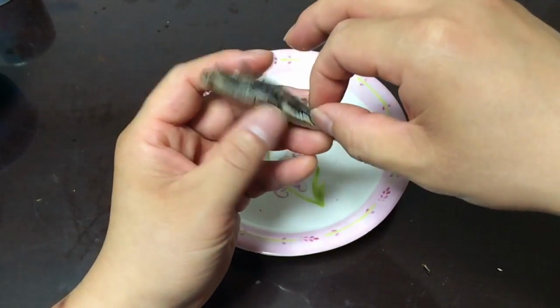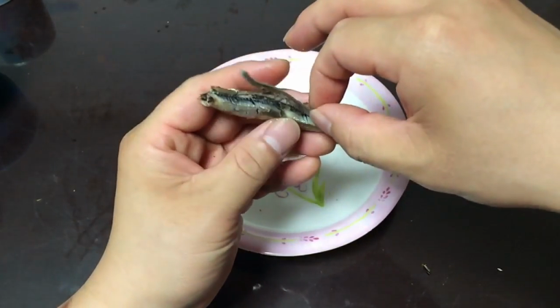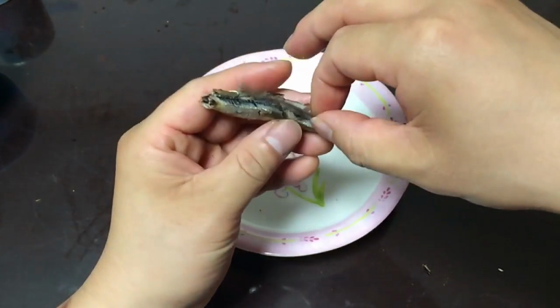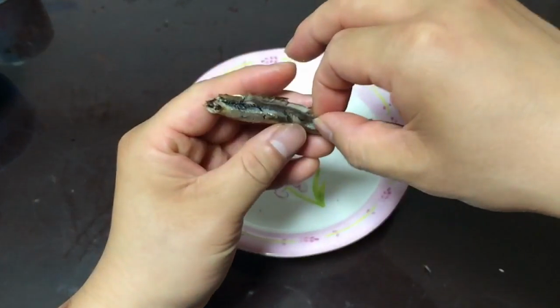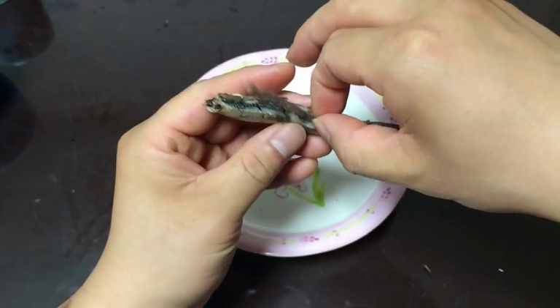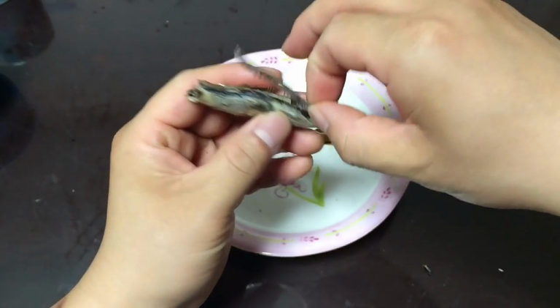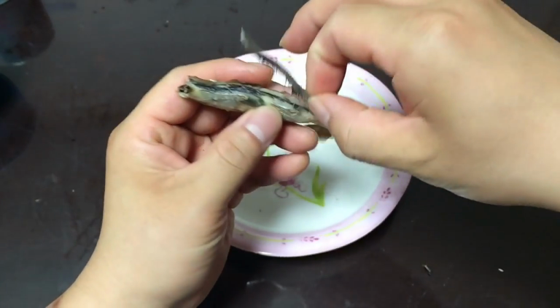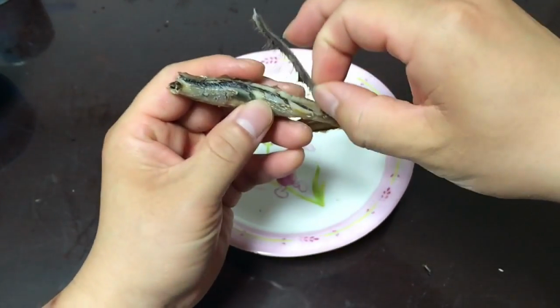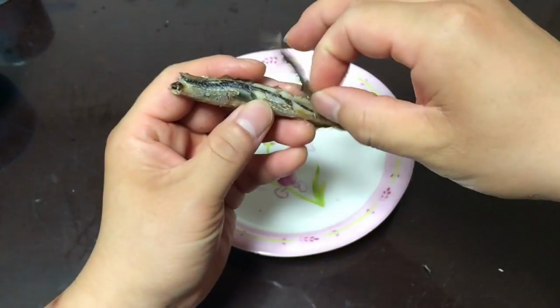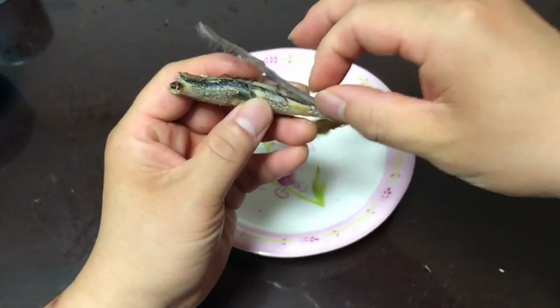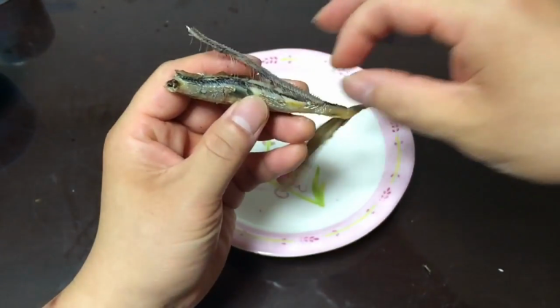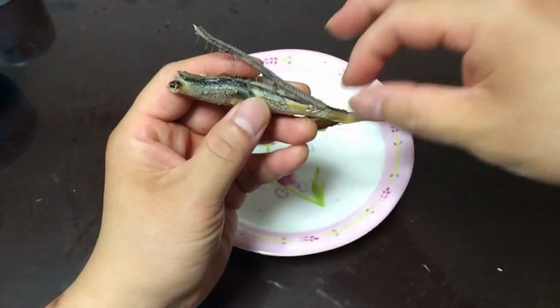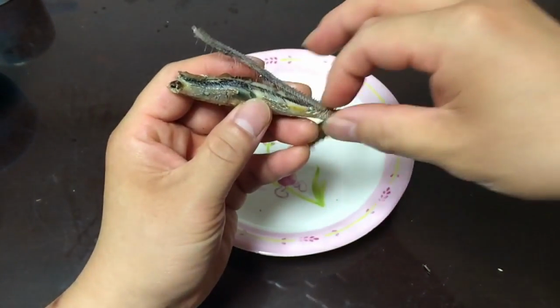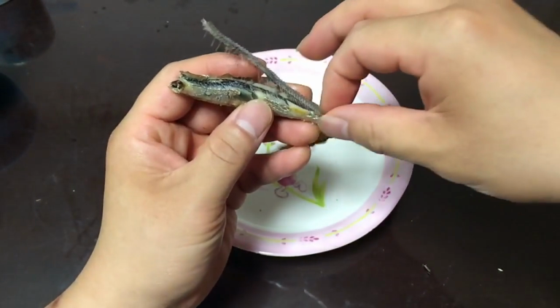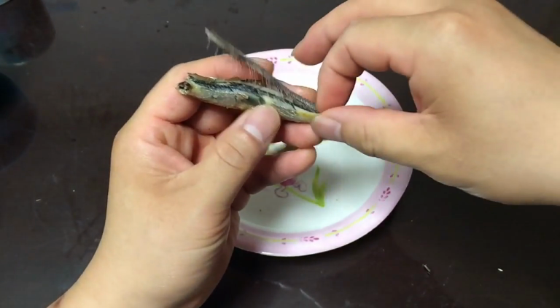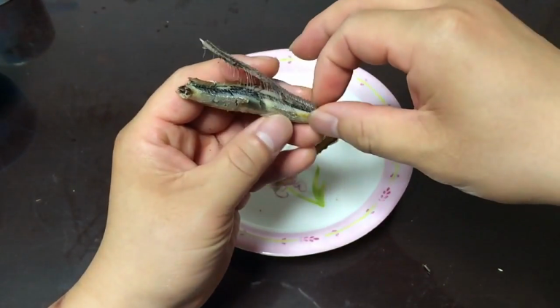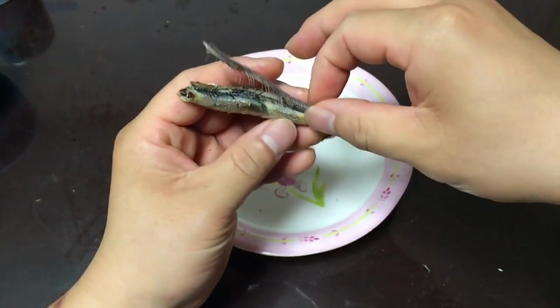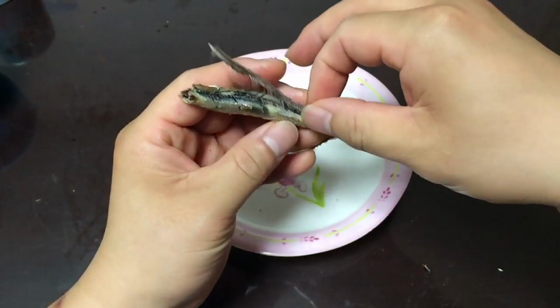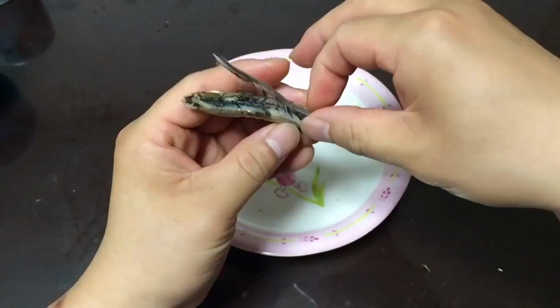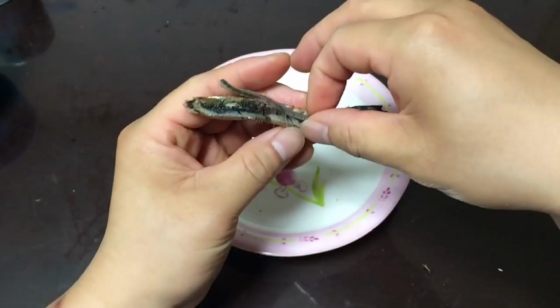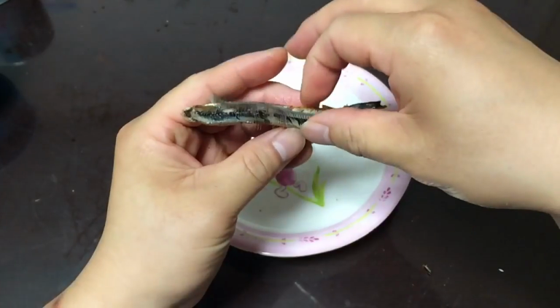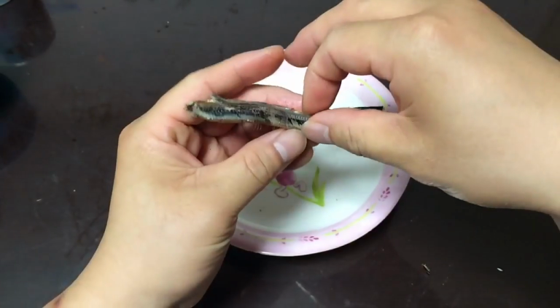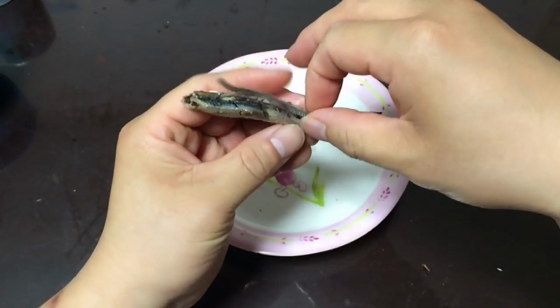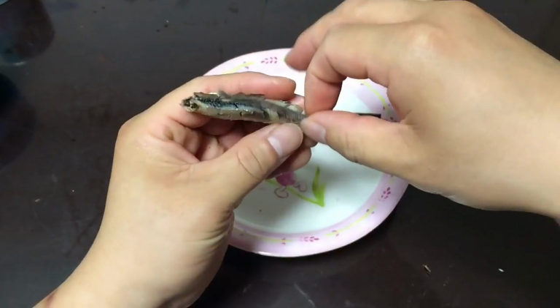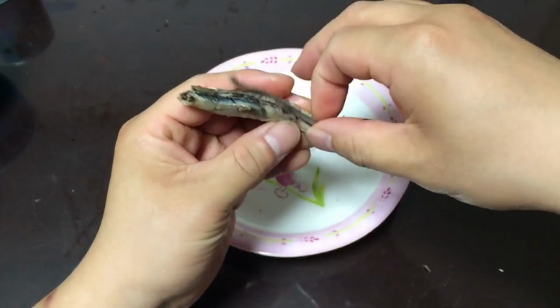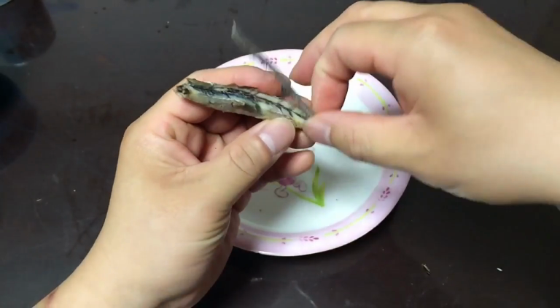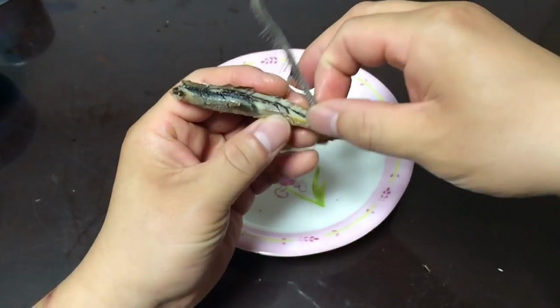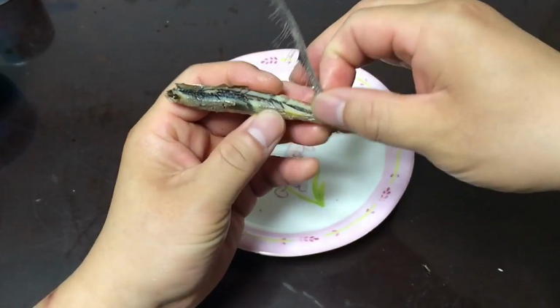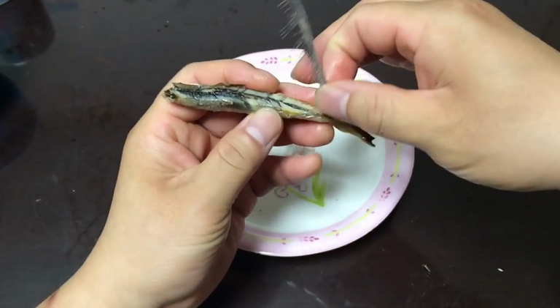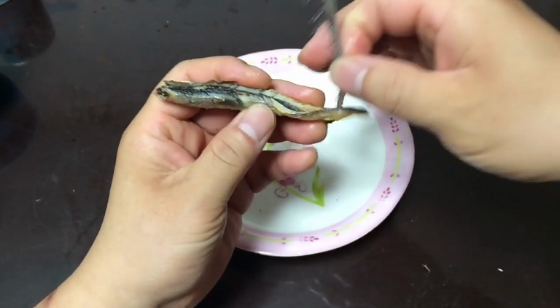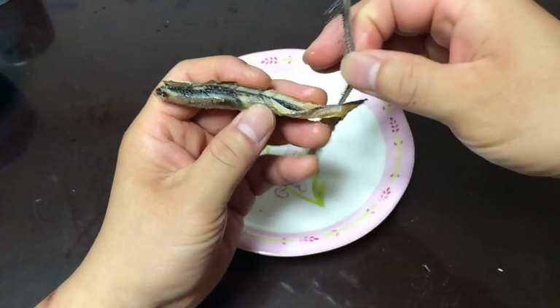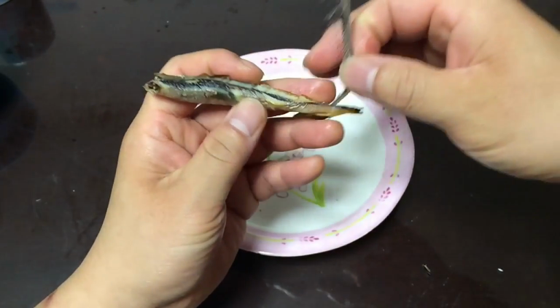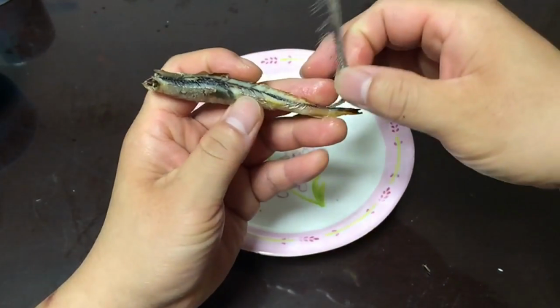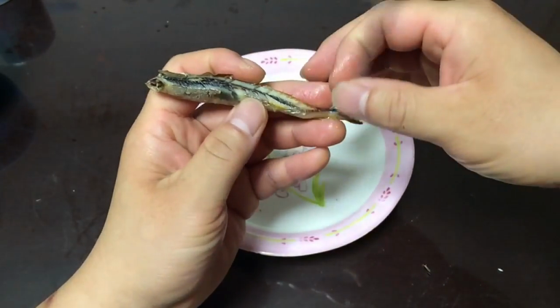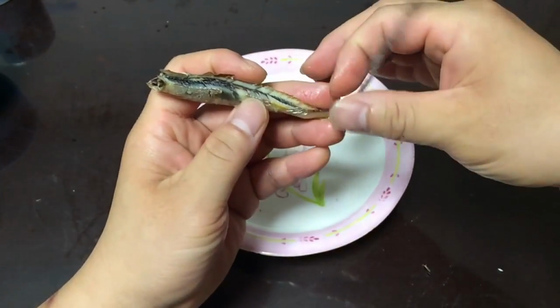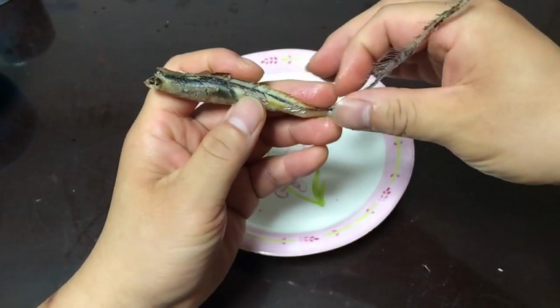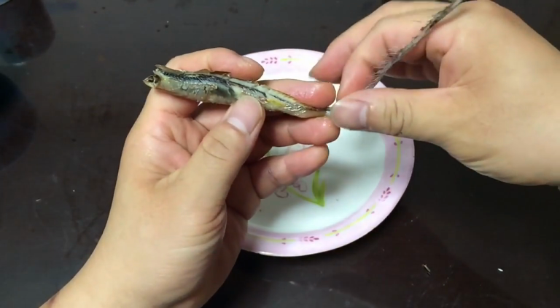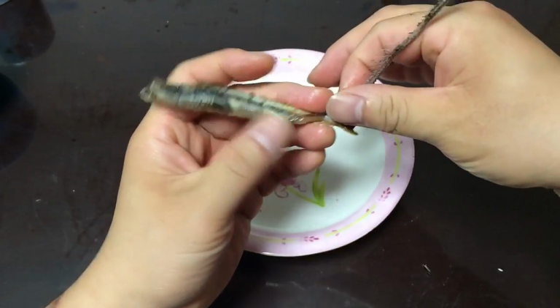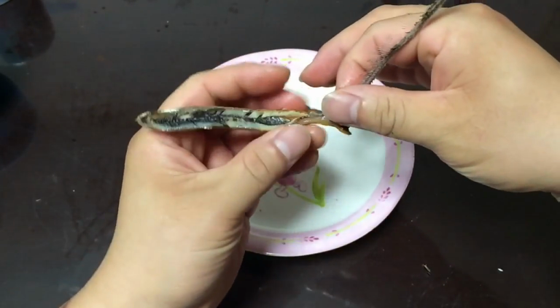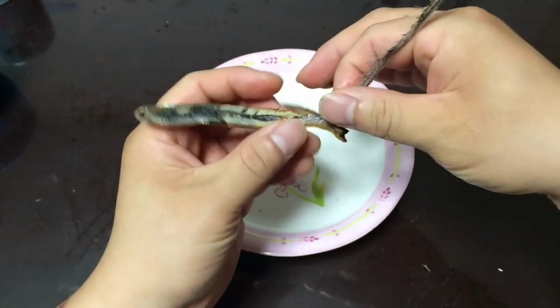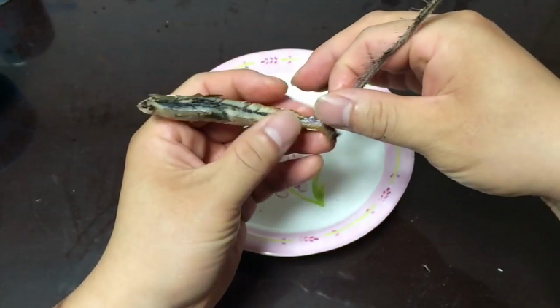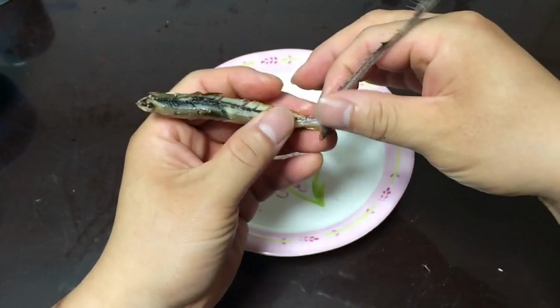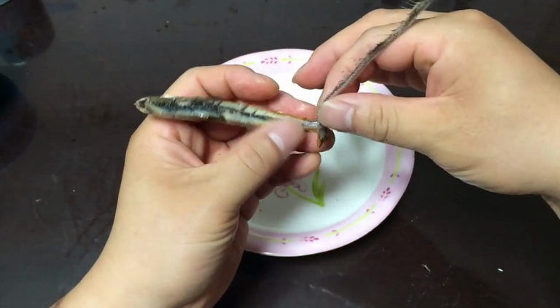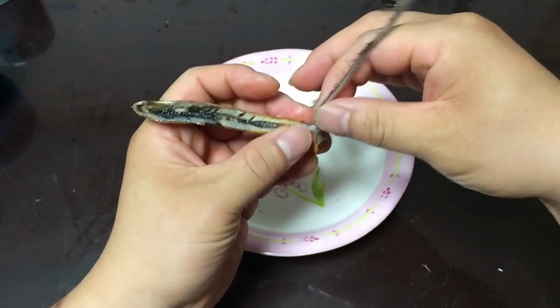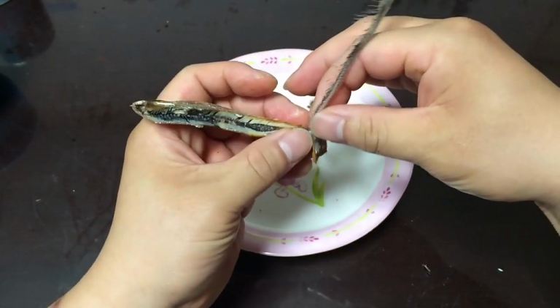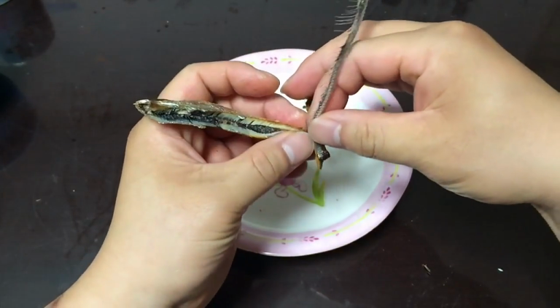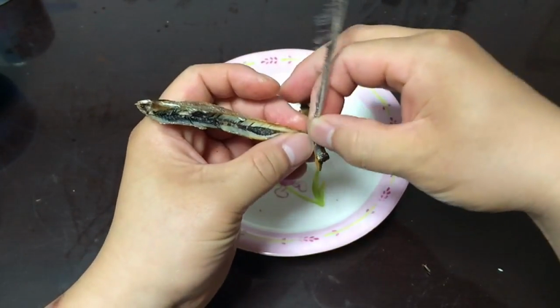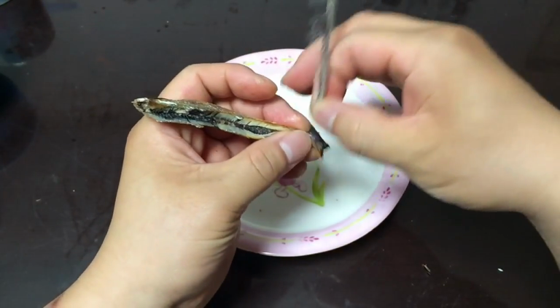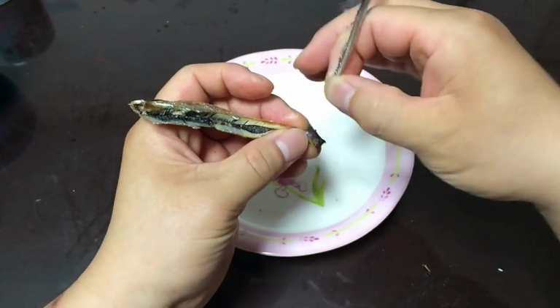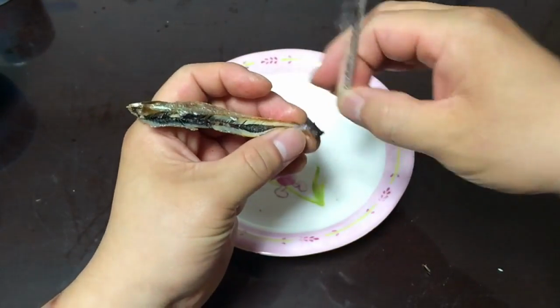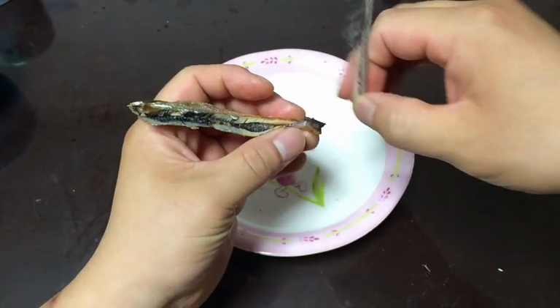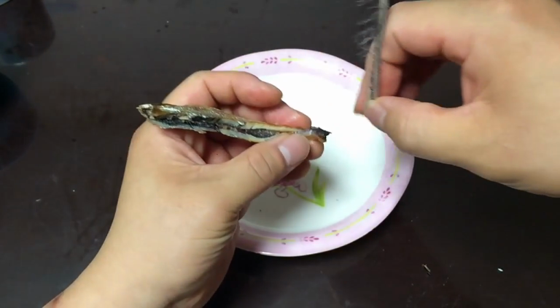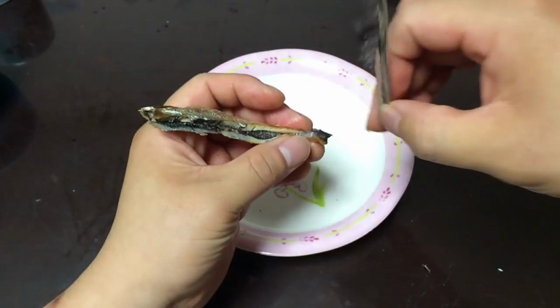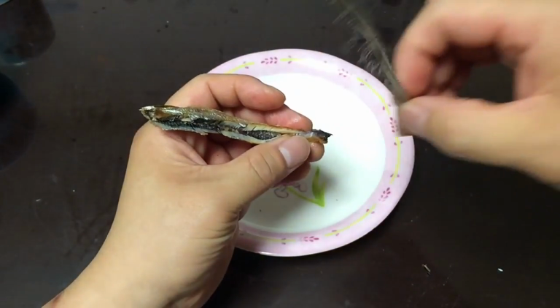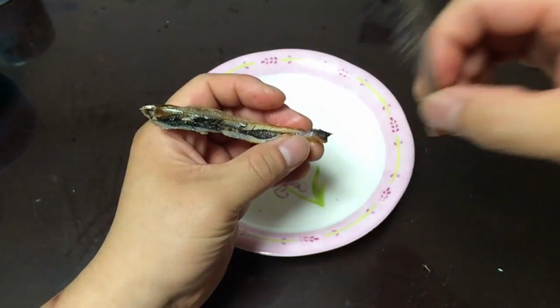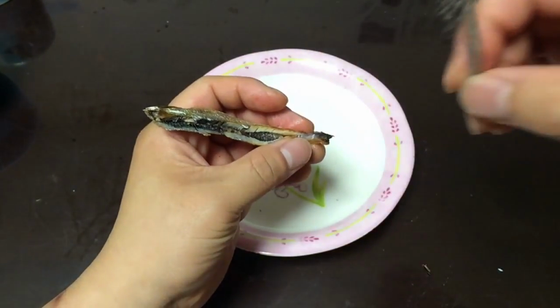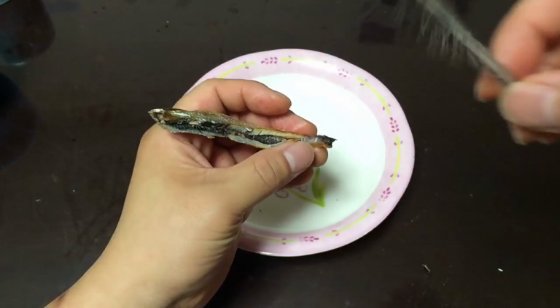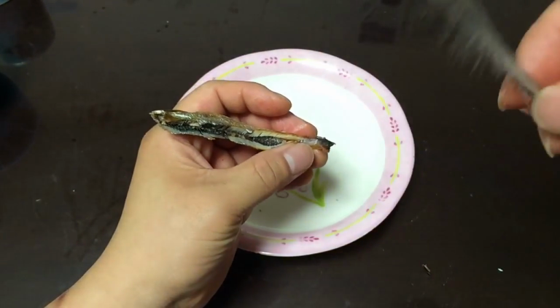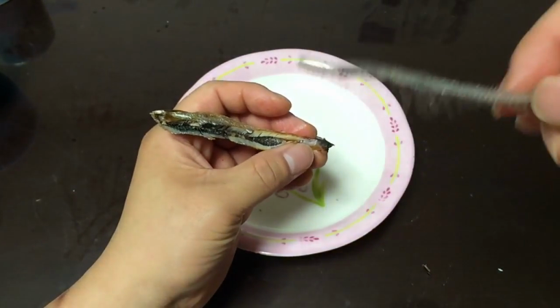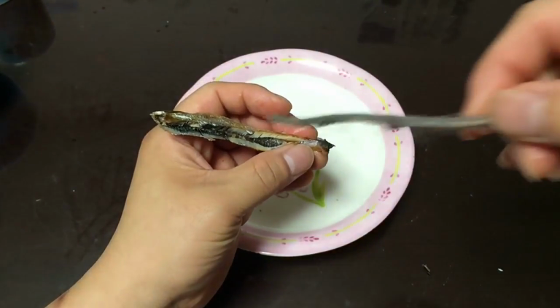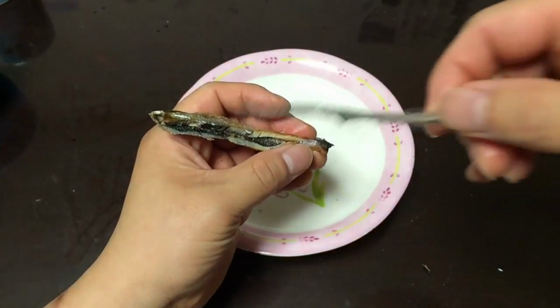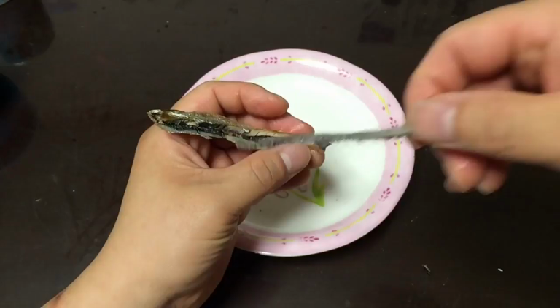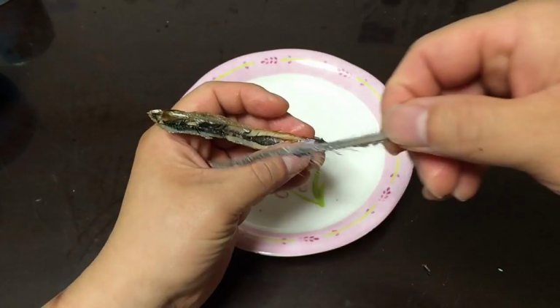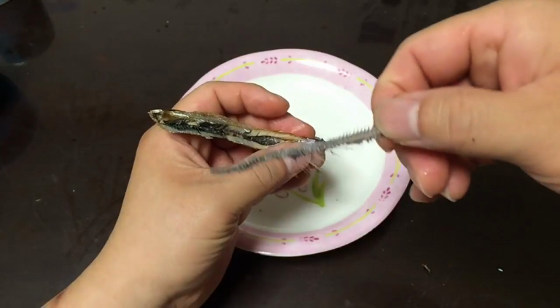You'll see little bones coming out of it, so some of the bones will remain in the meat and you eat it just like that. It's not gonna get stuck in your throat — very soft bone.